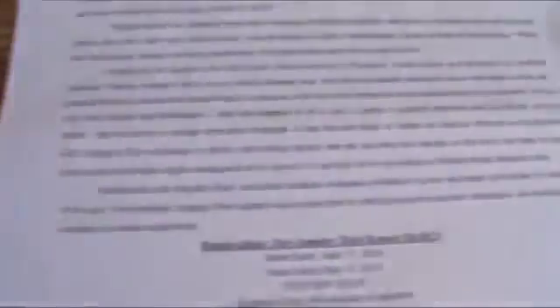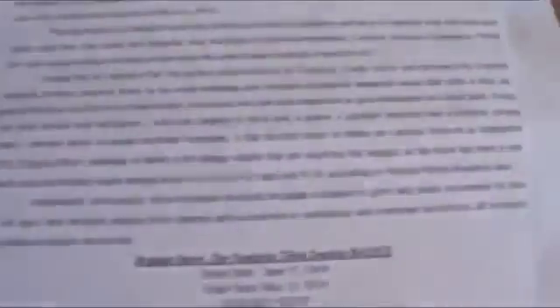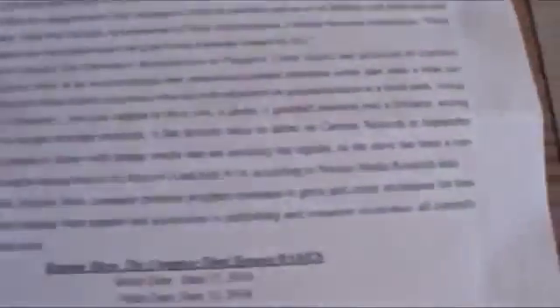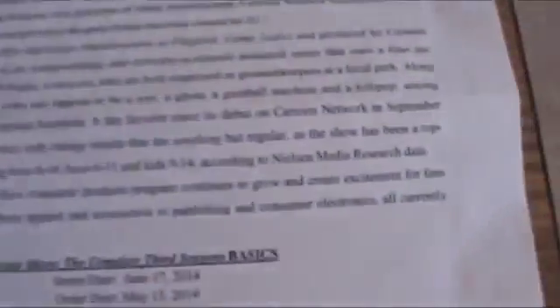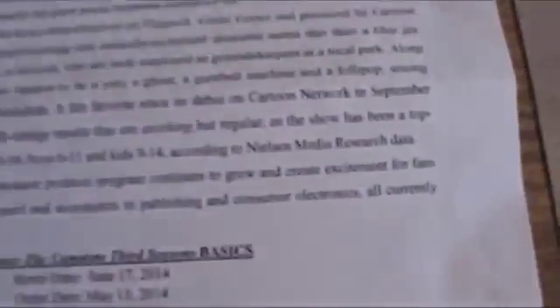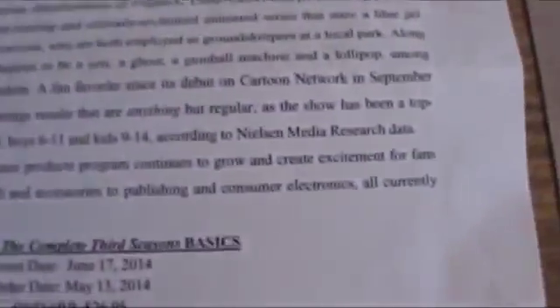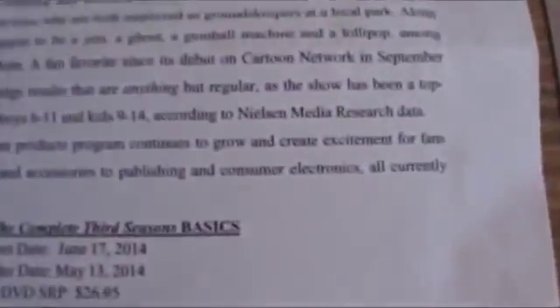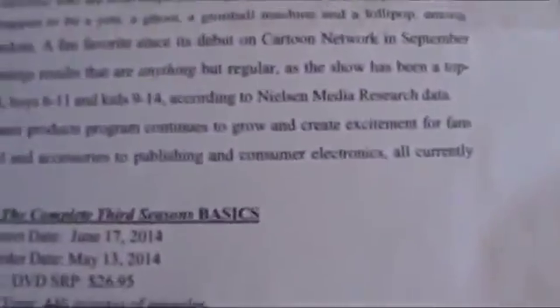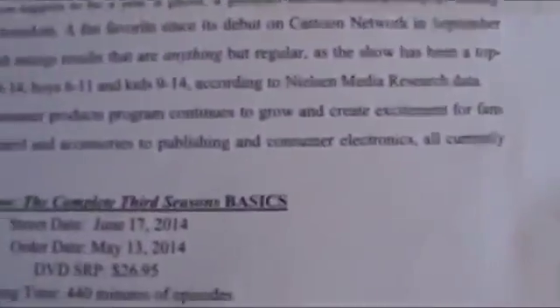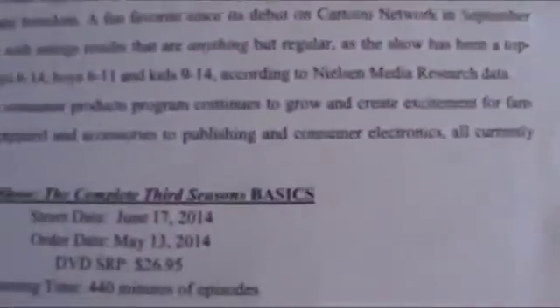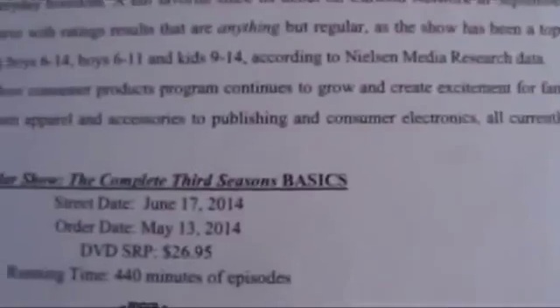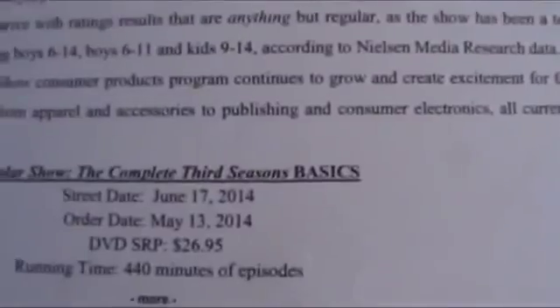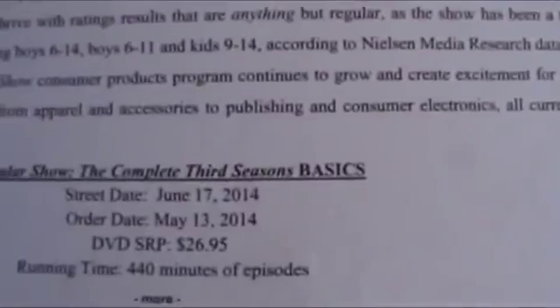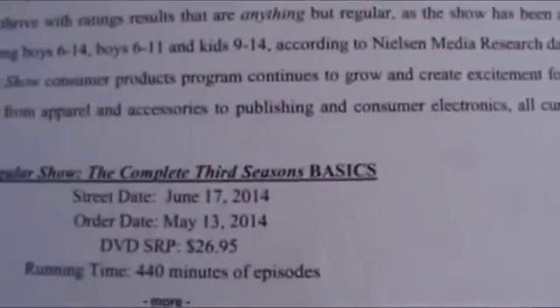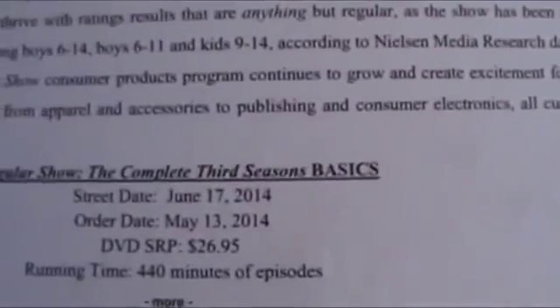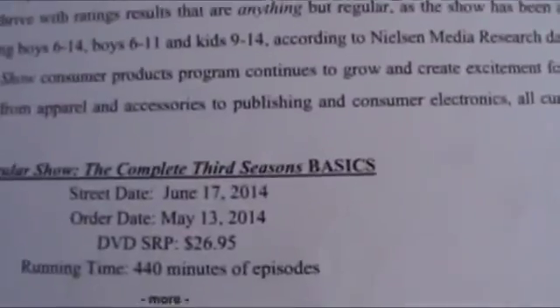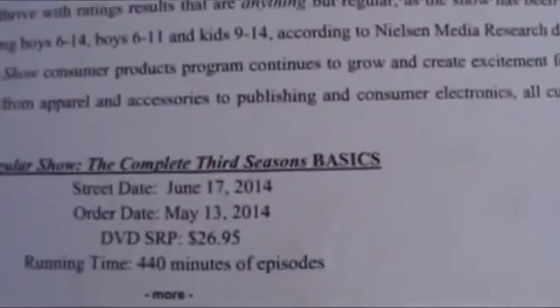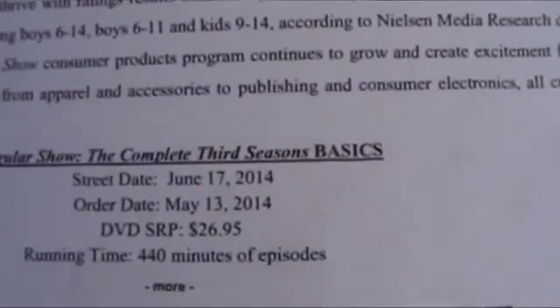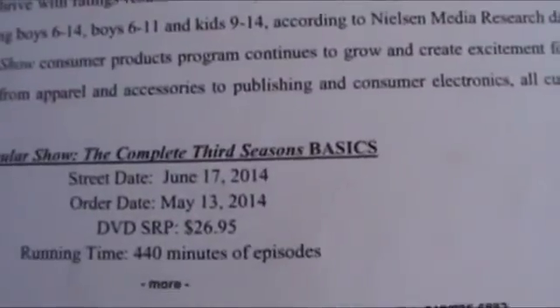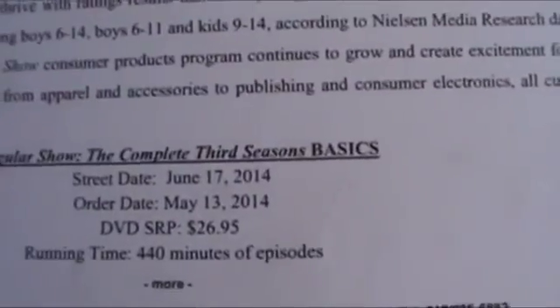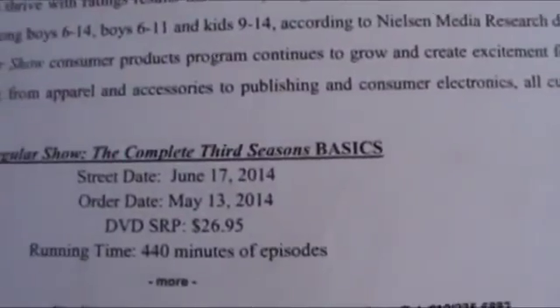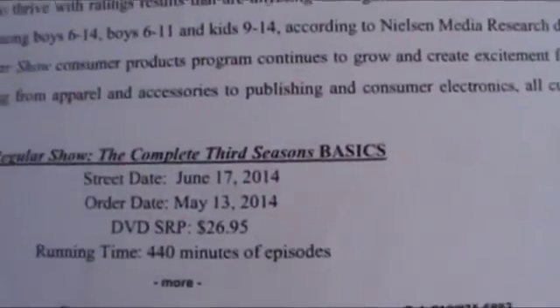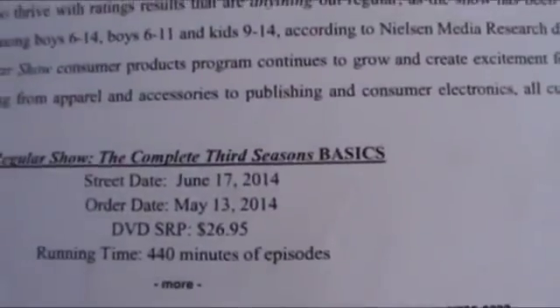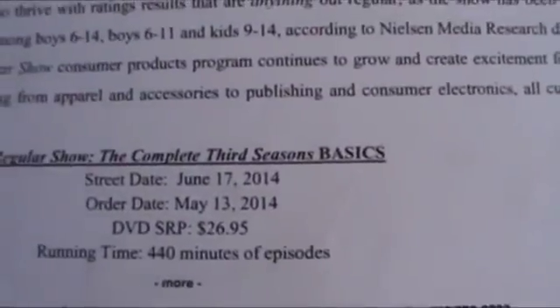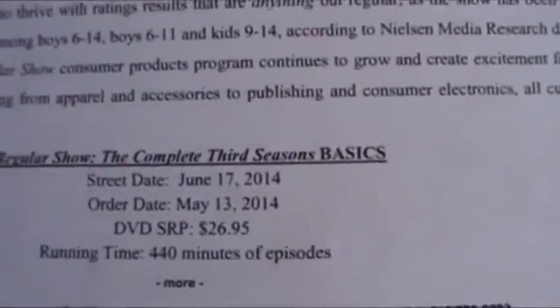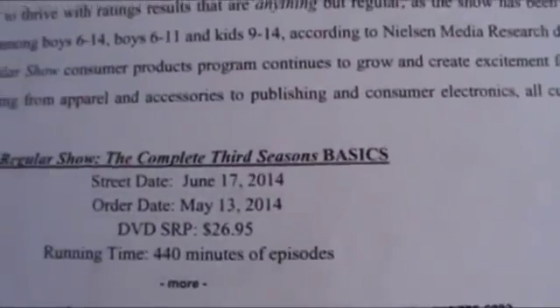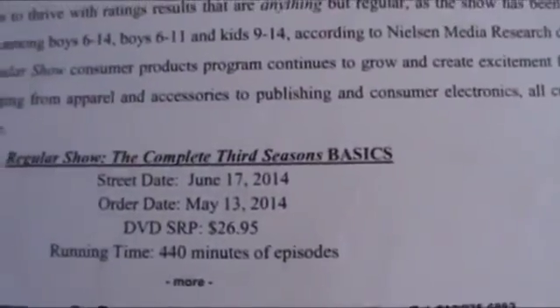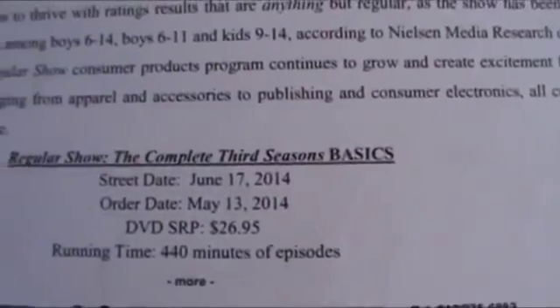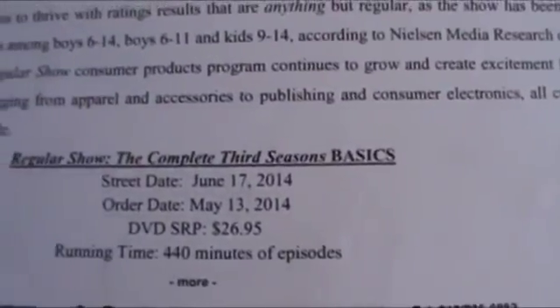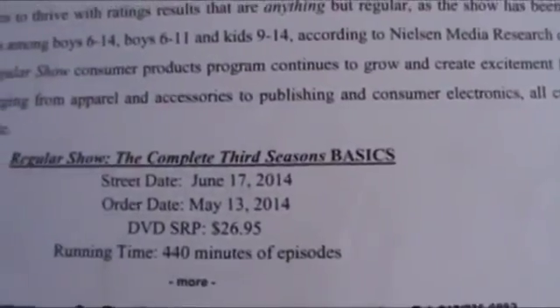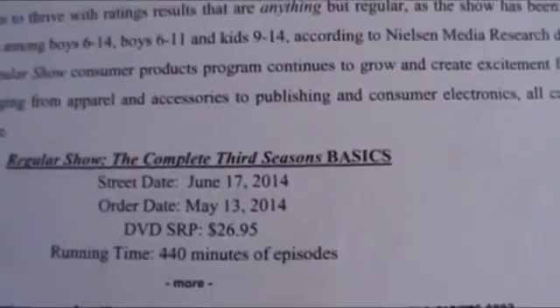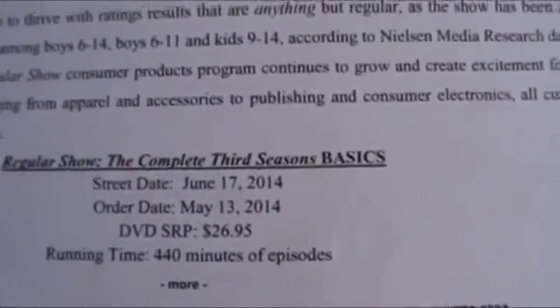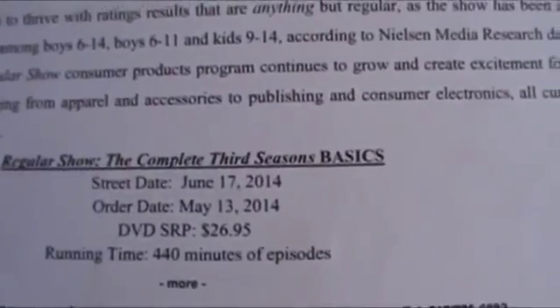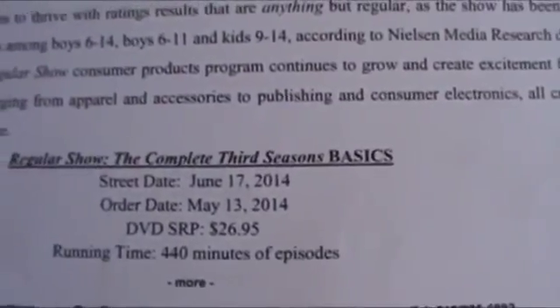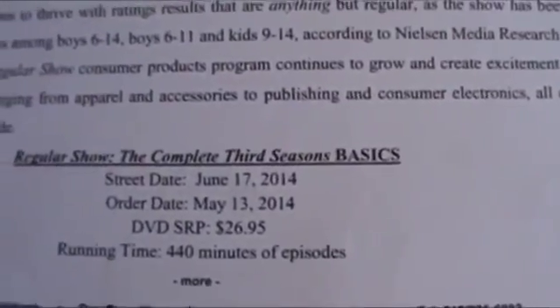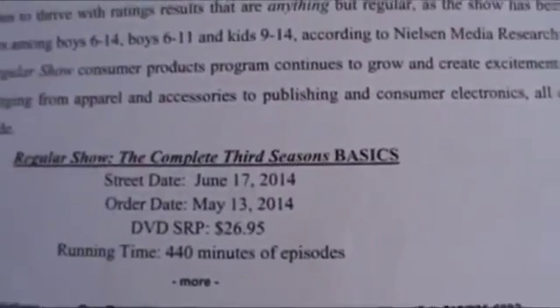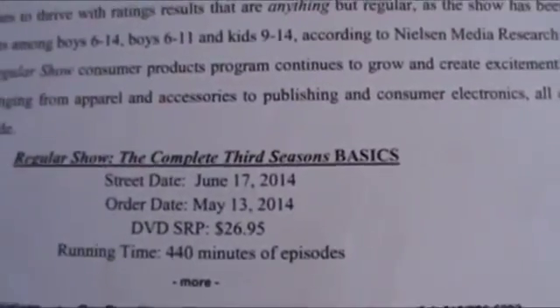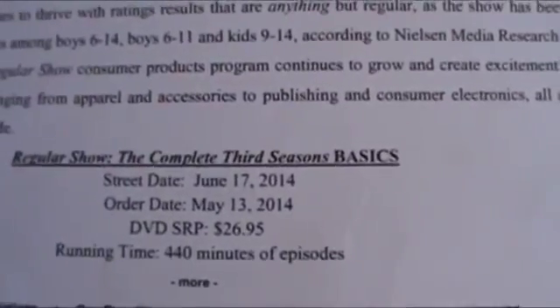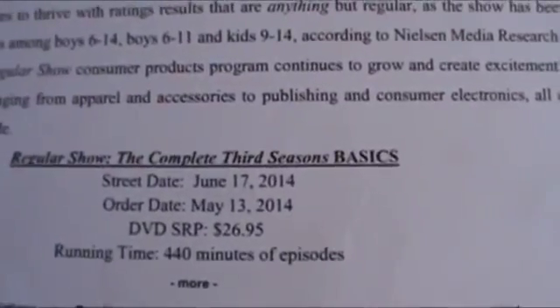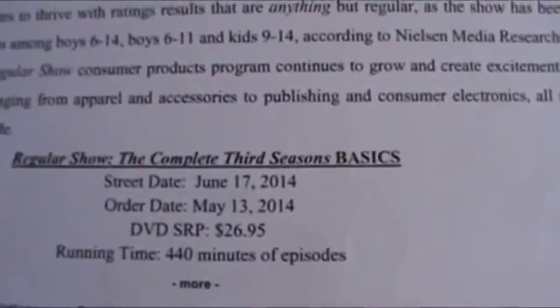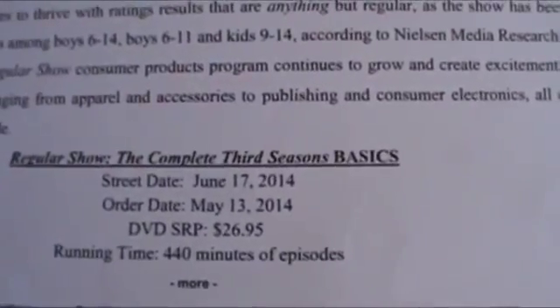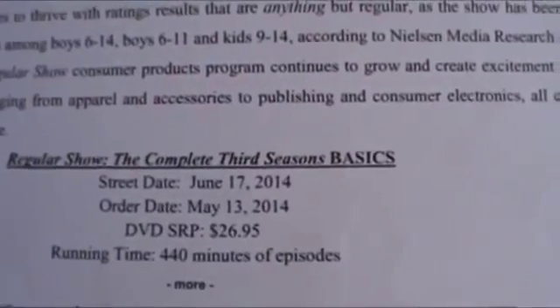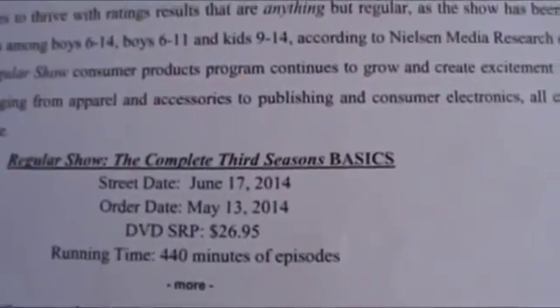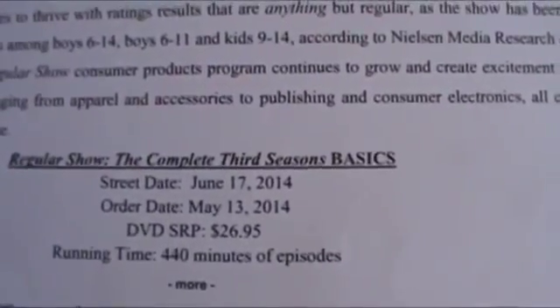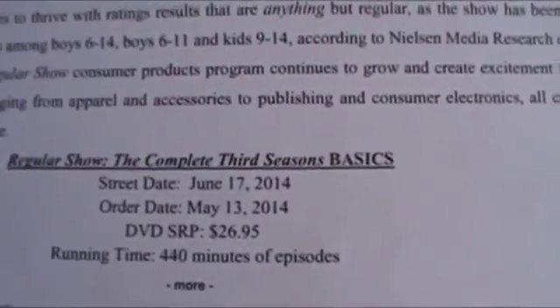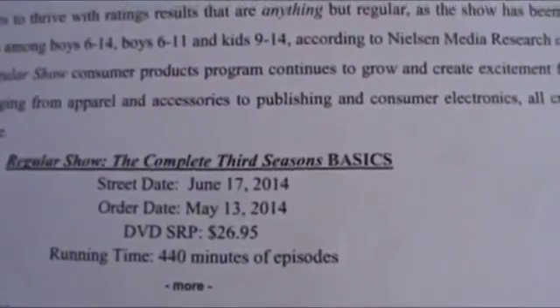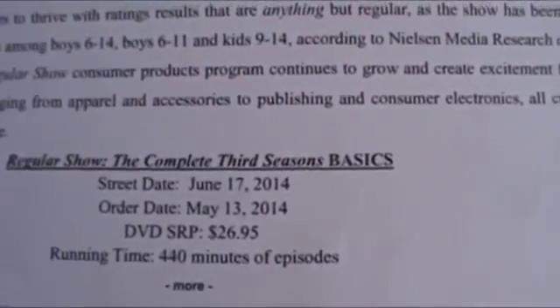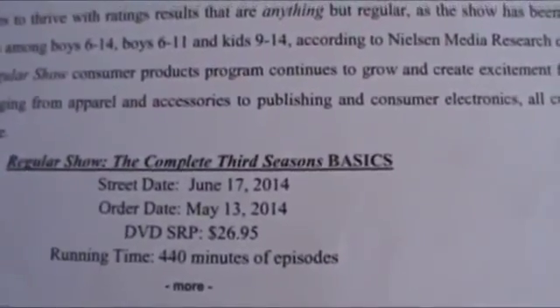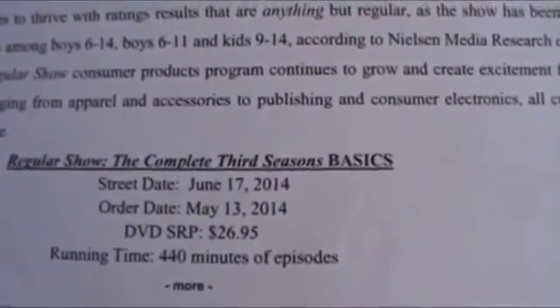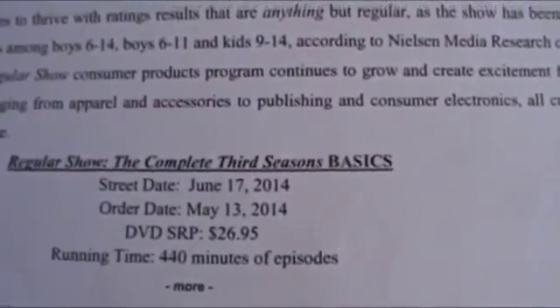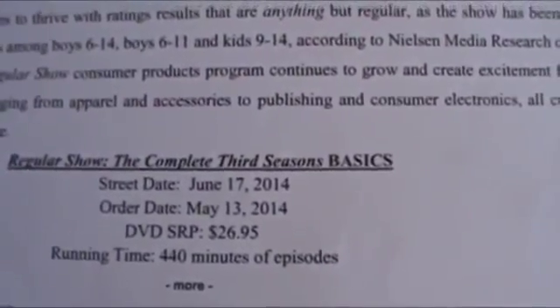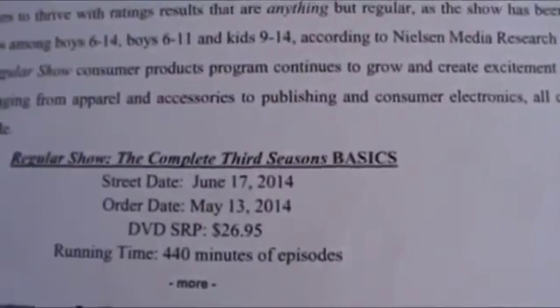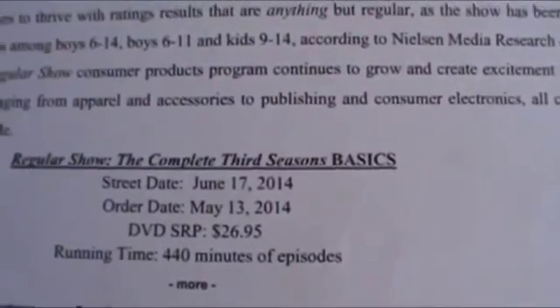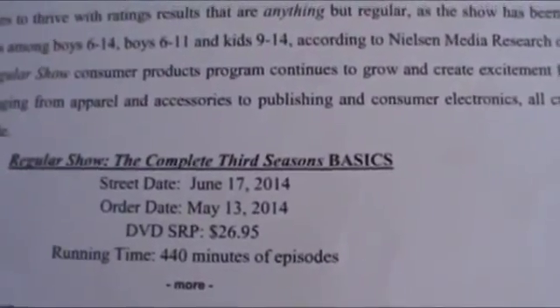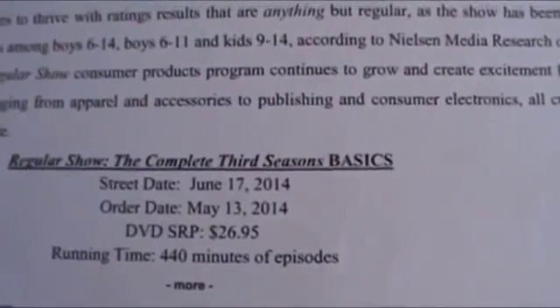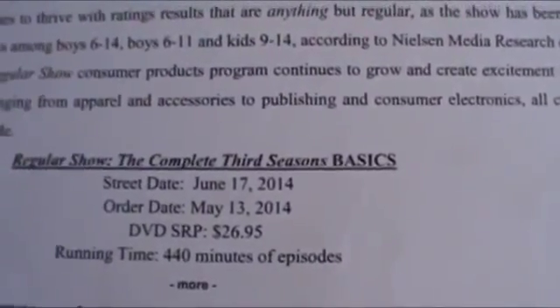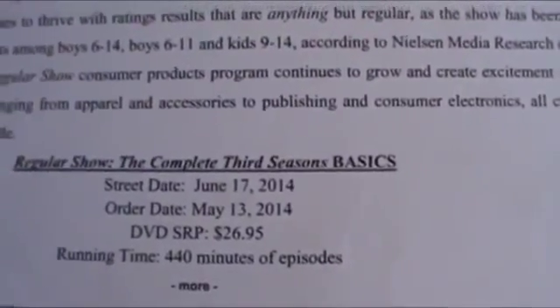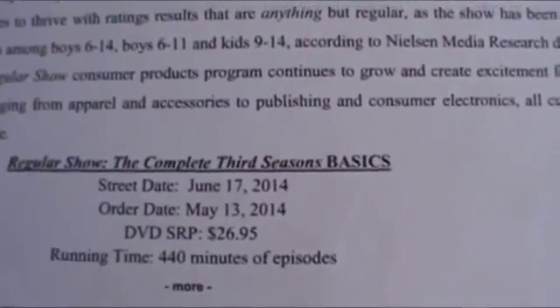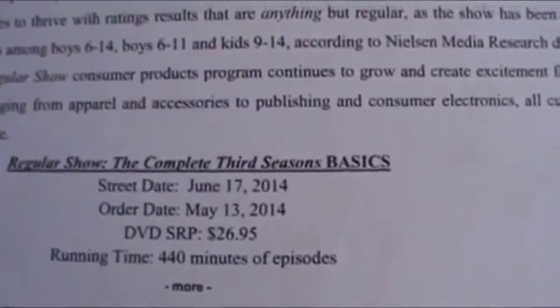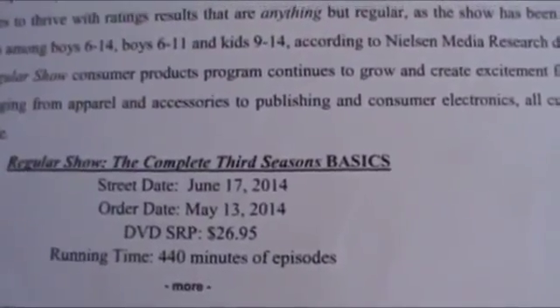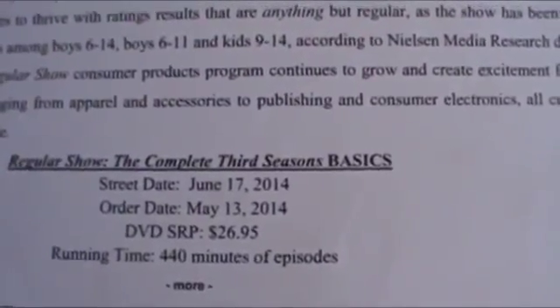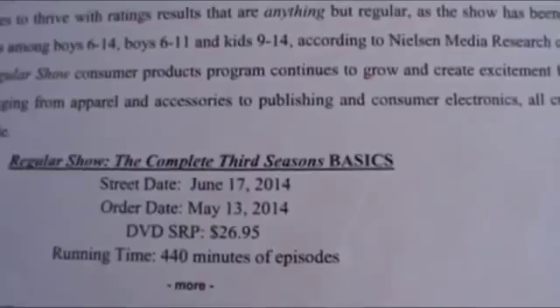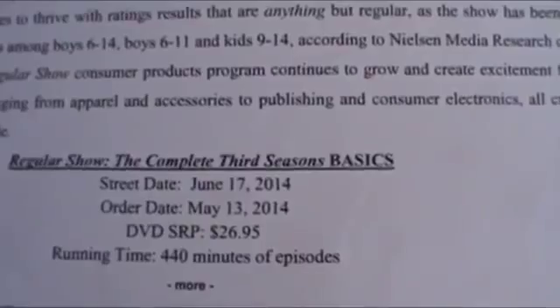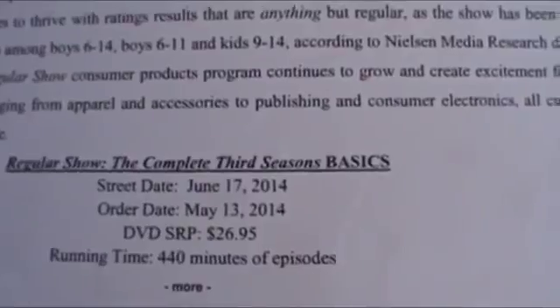According to the press release, it will be available June 17, 2014 with an SRP of $26.95.